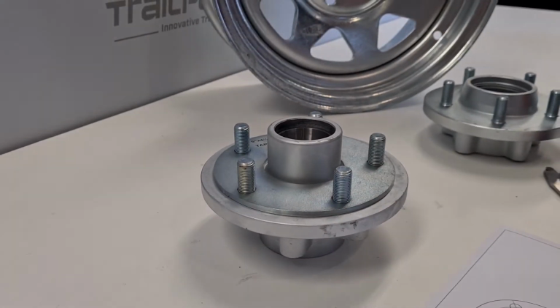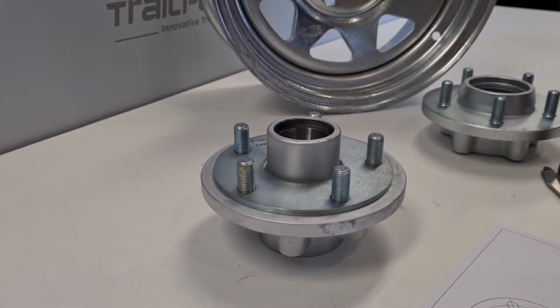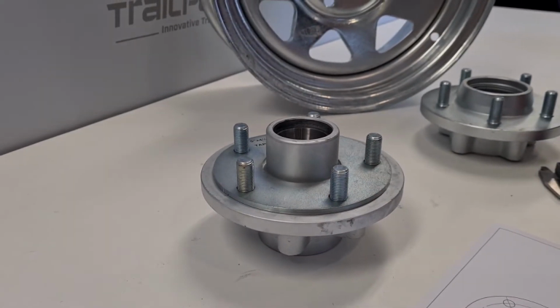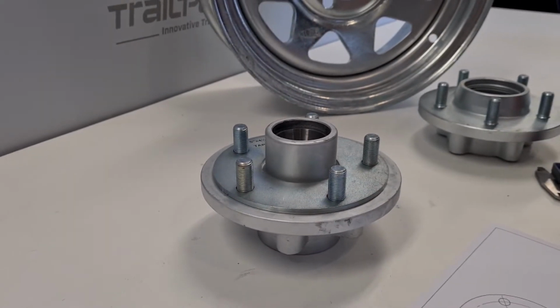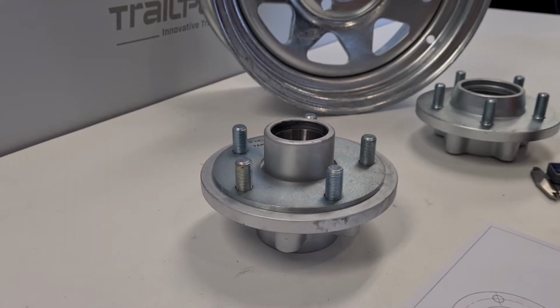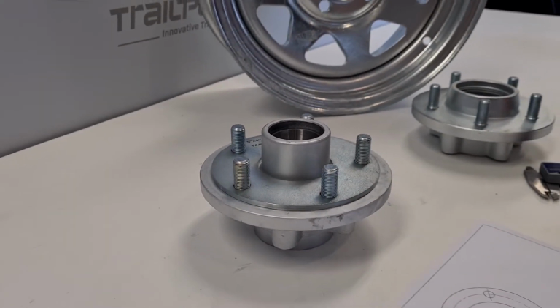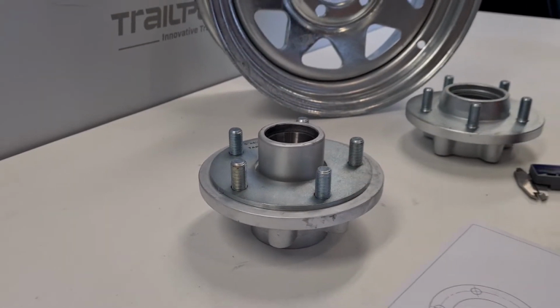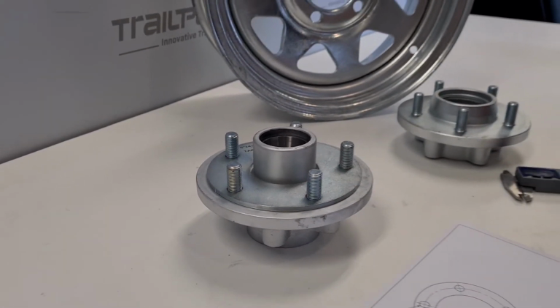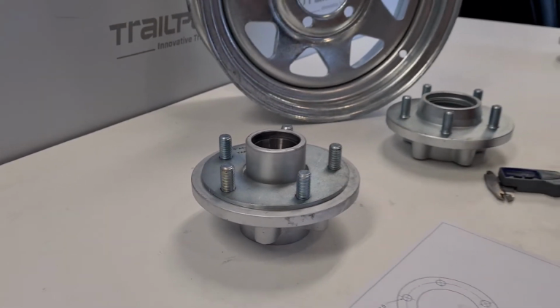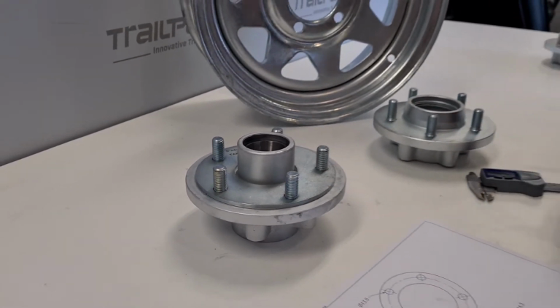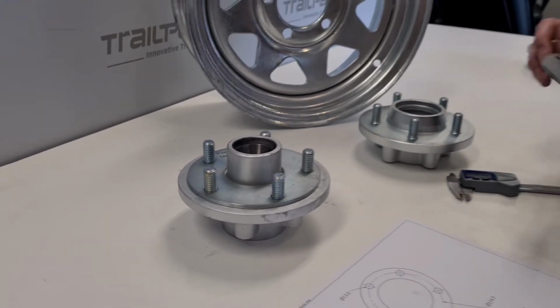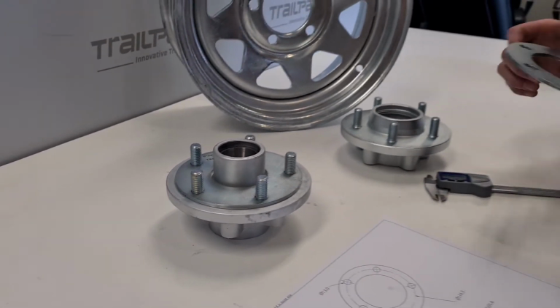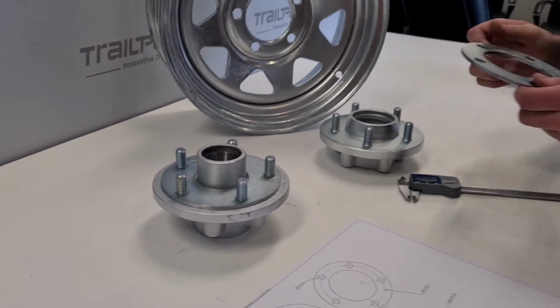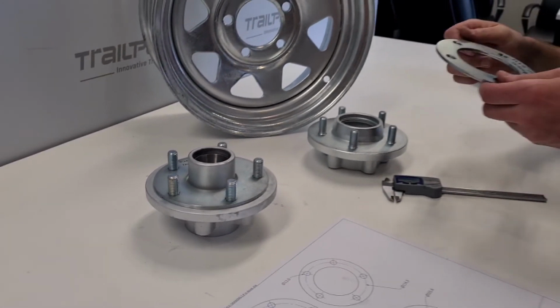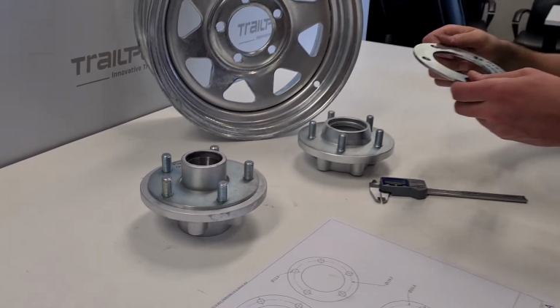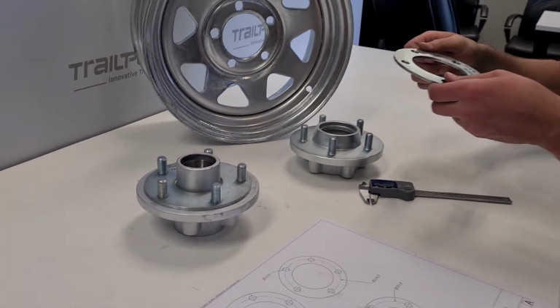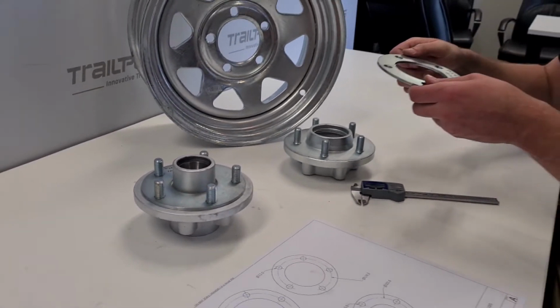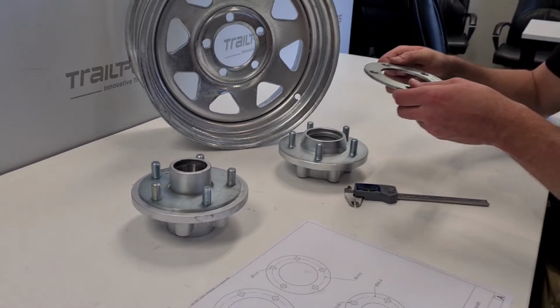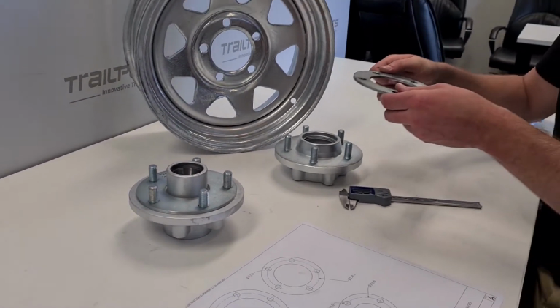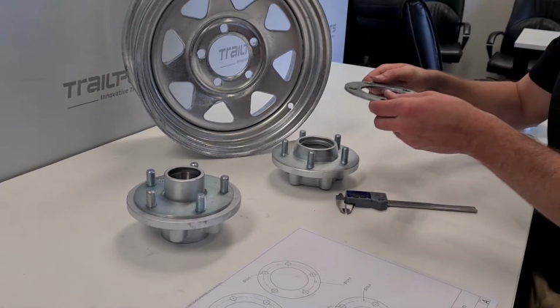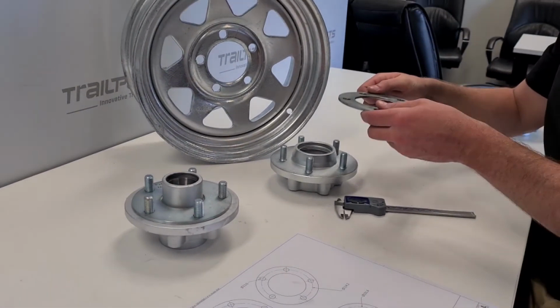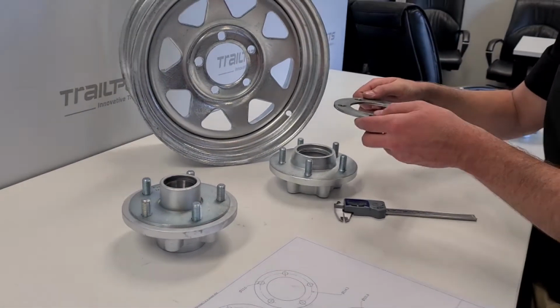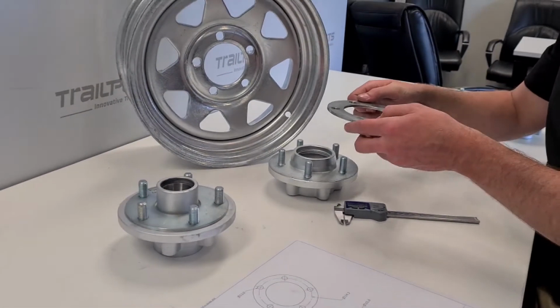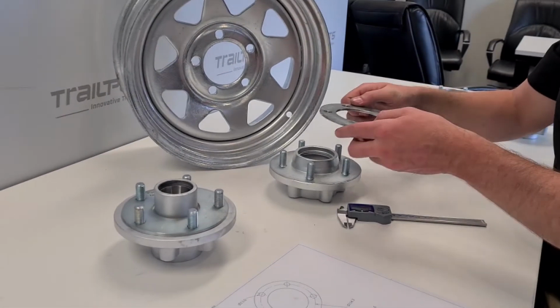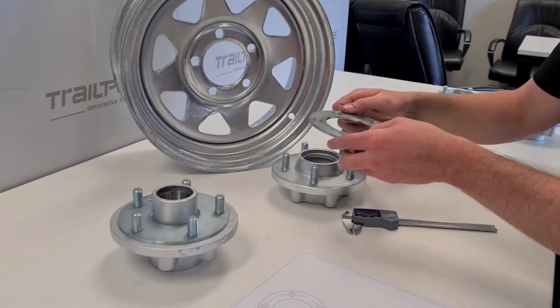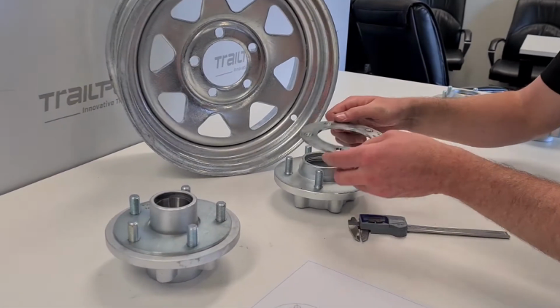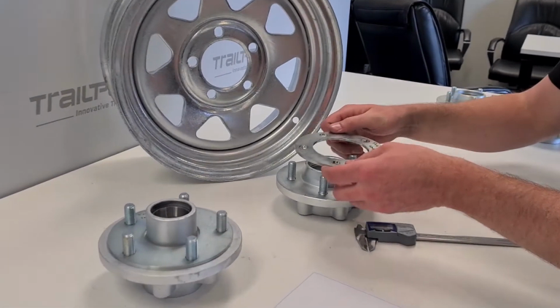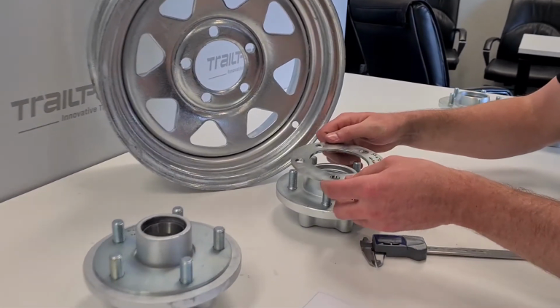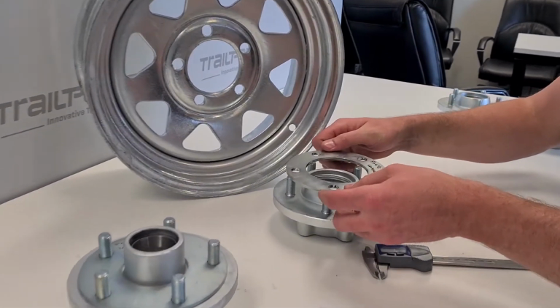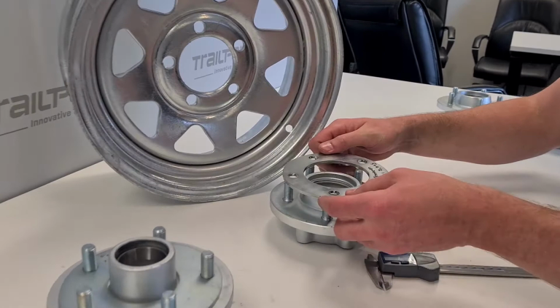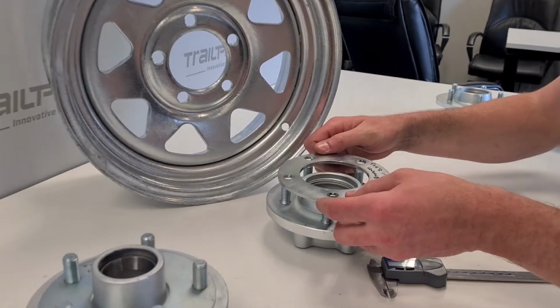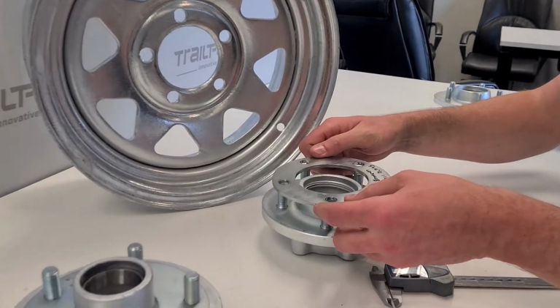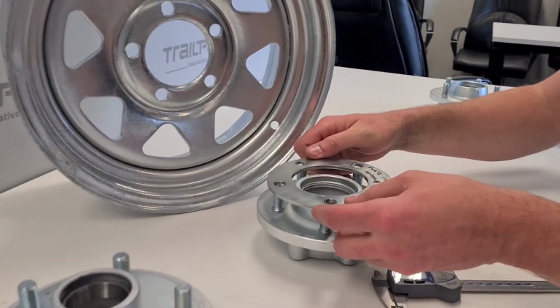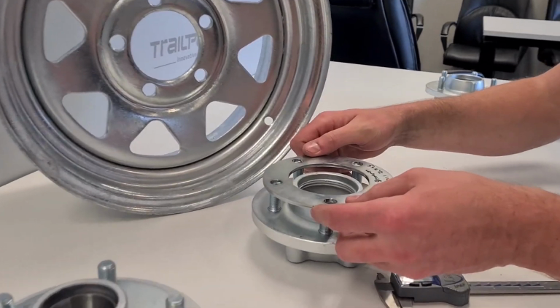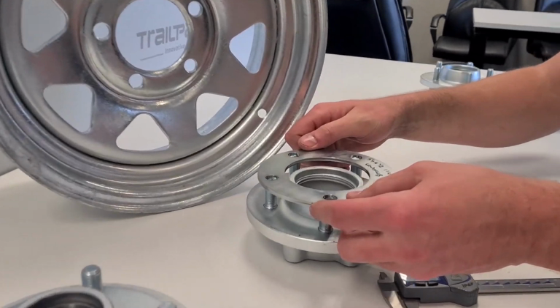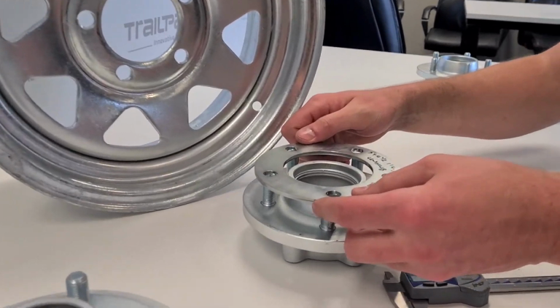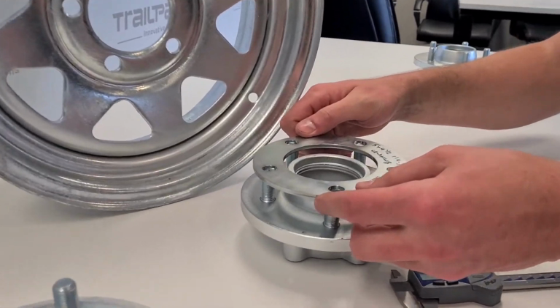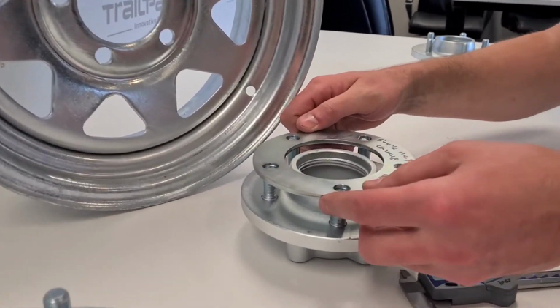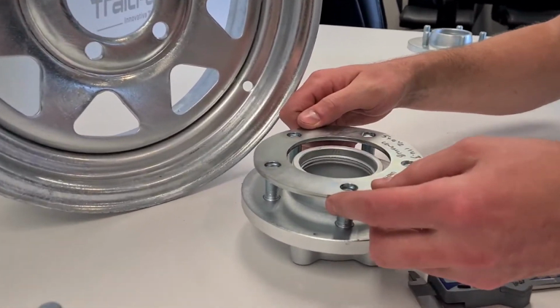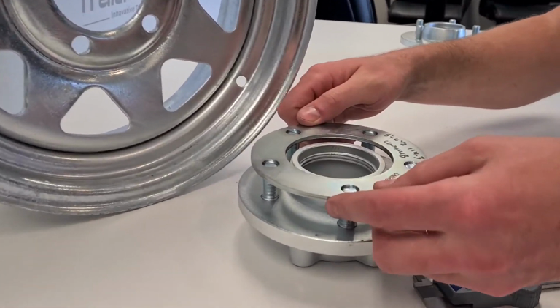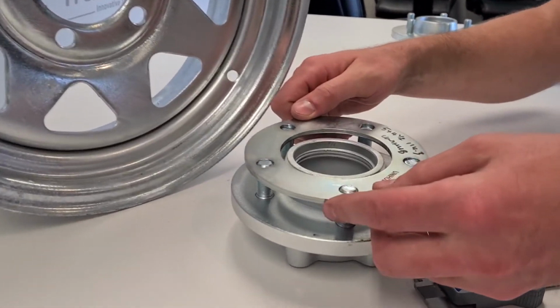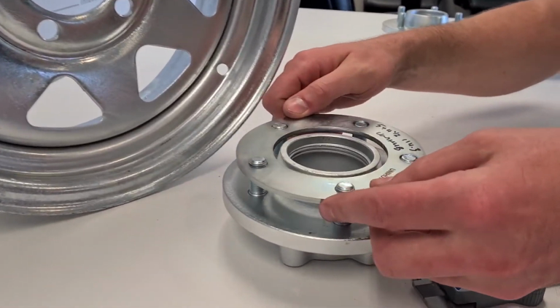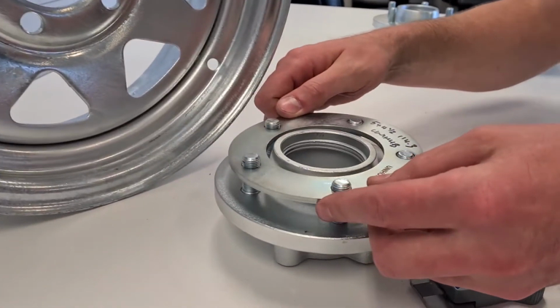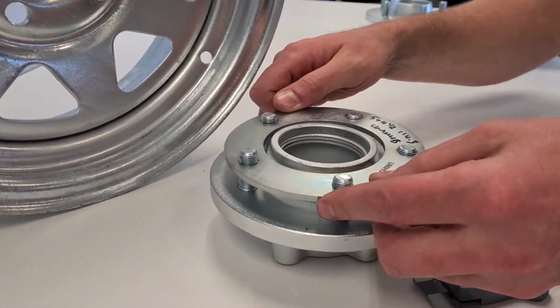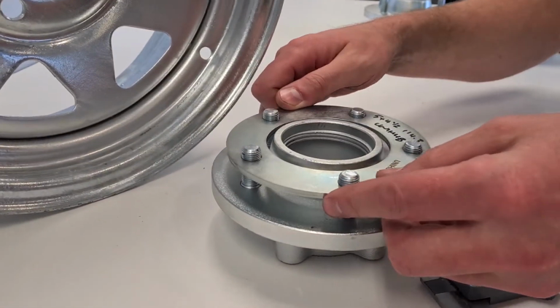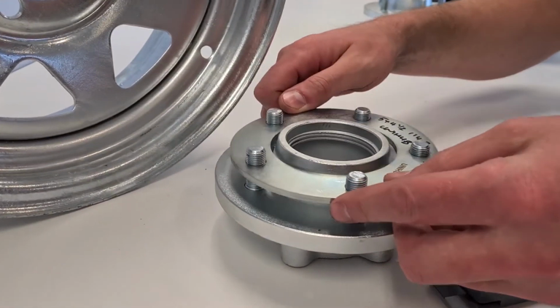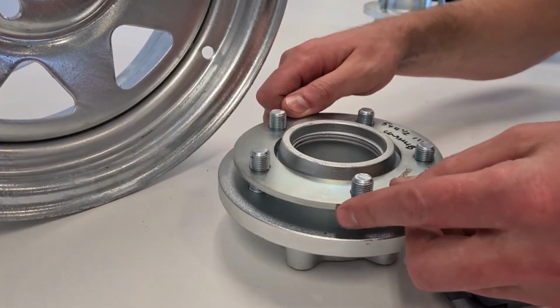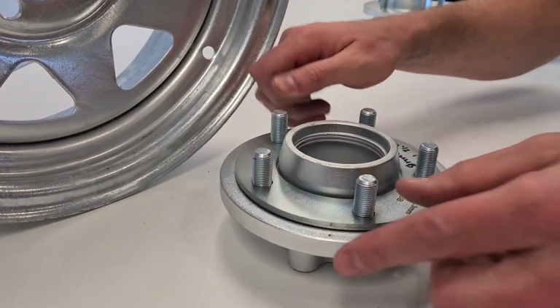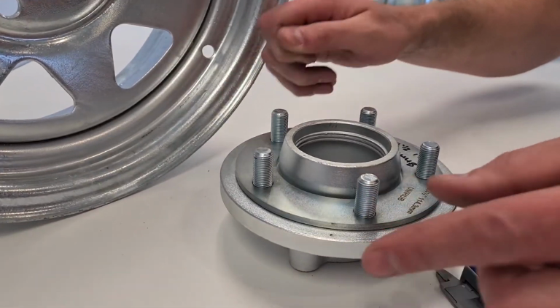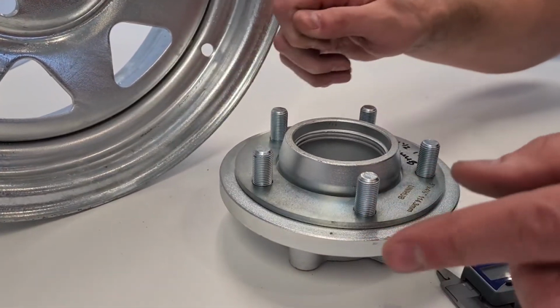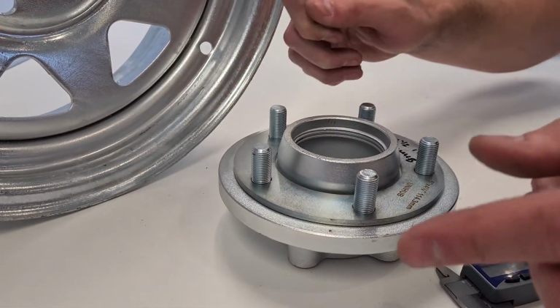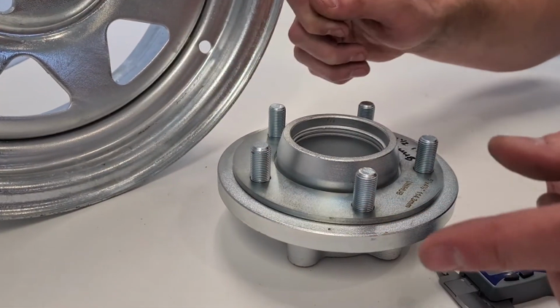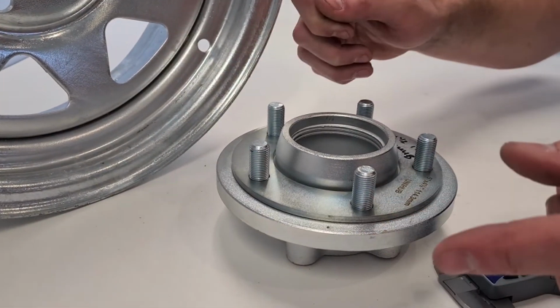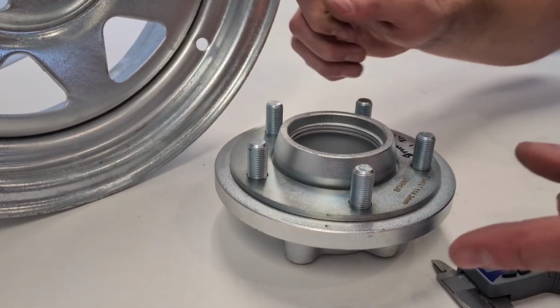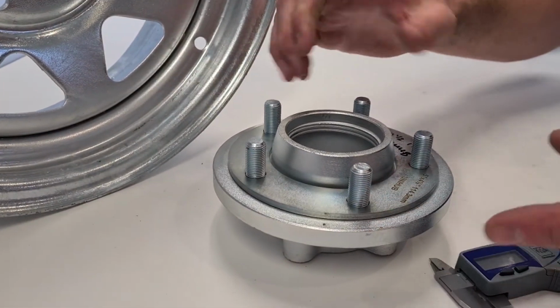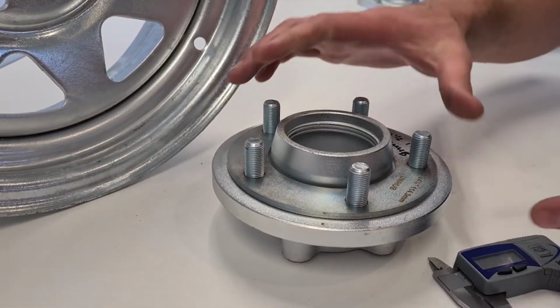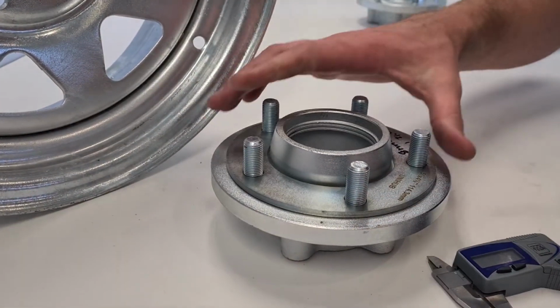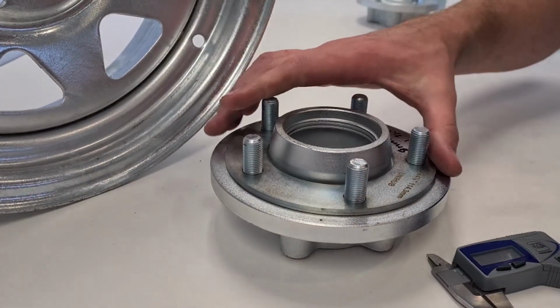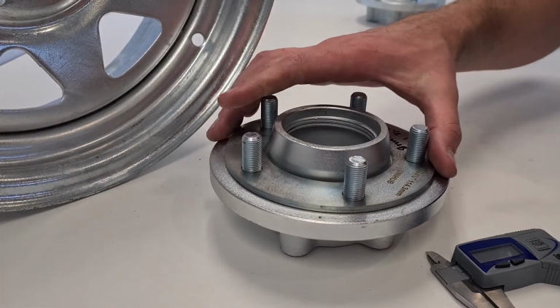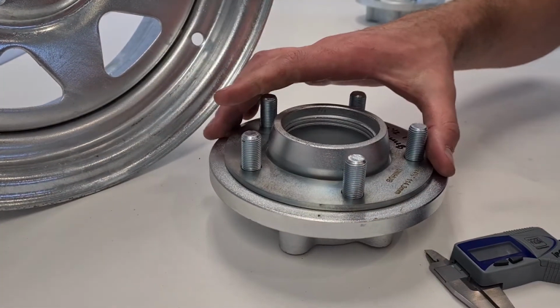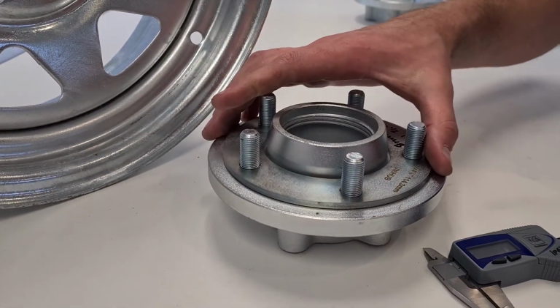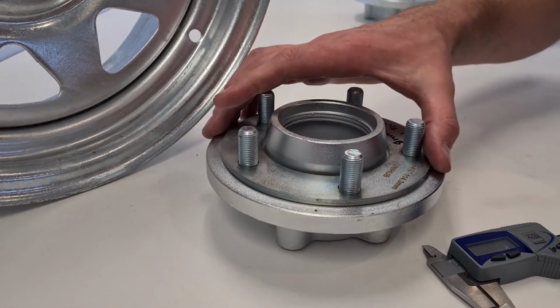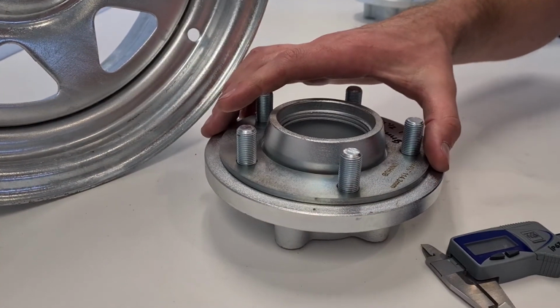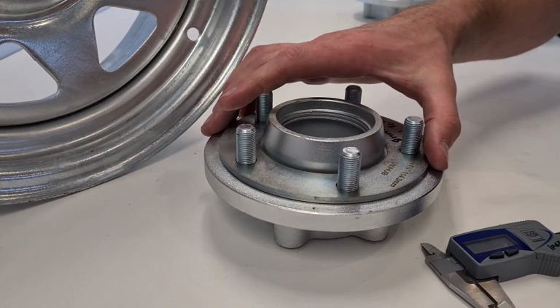We'll just do this same check on the unihub — we're just going to put this on and it just goes straight on down.